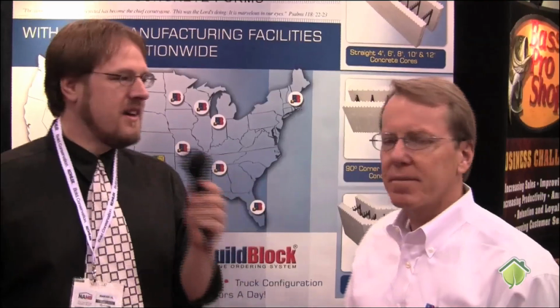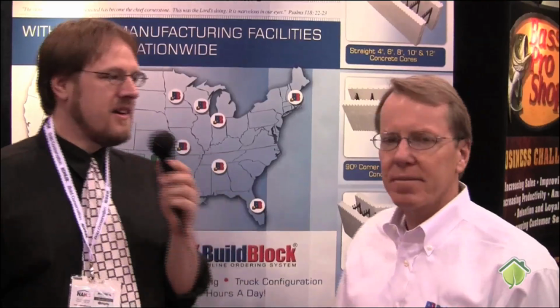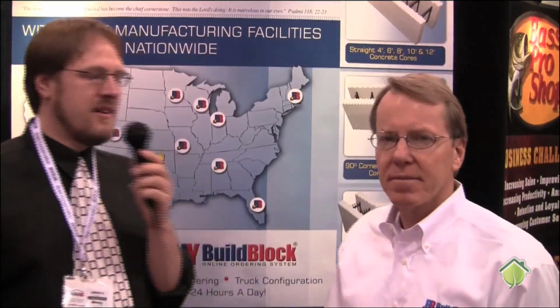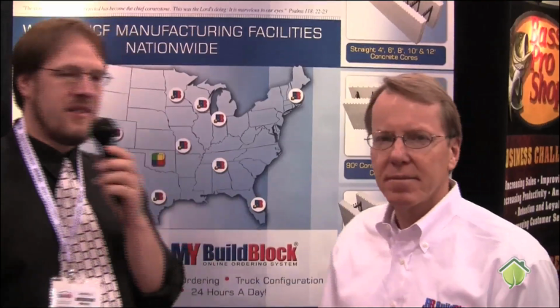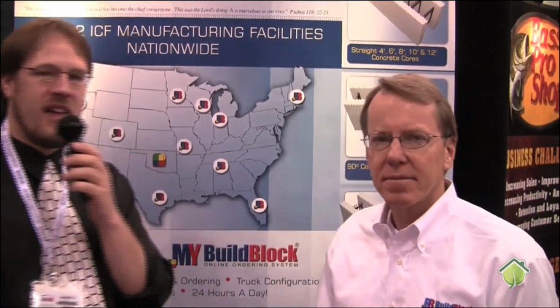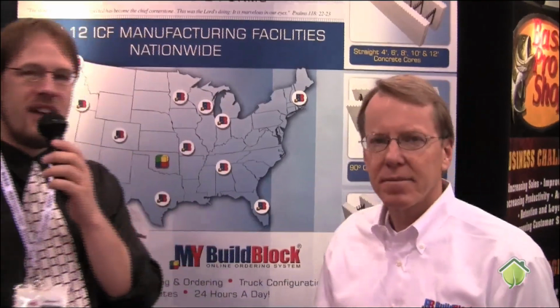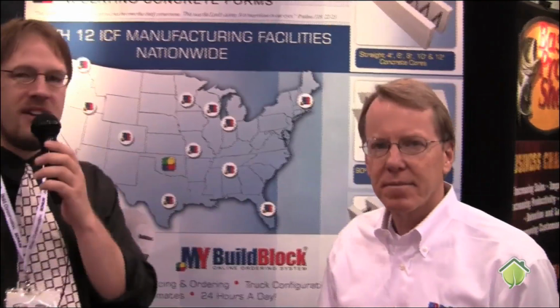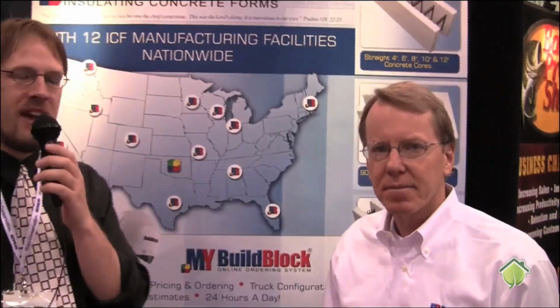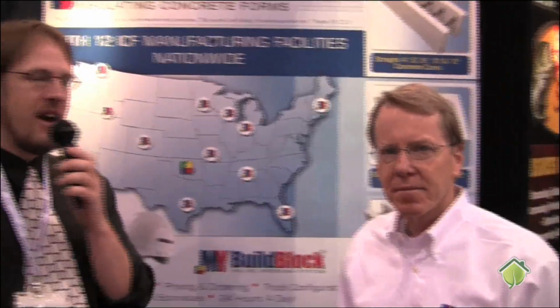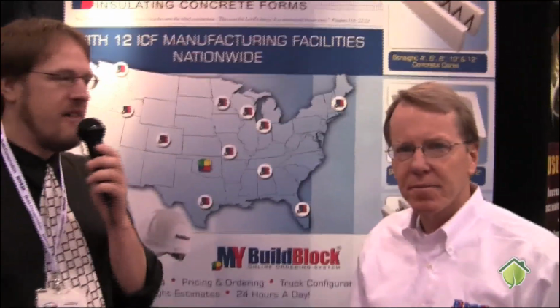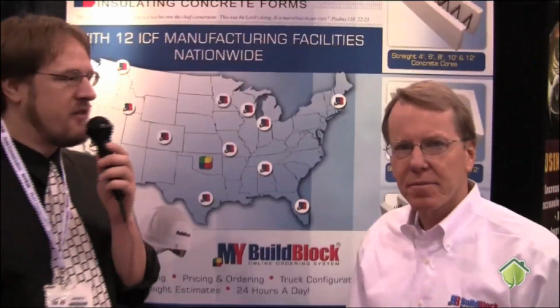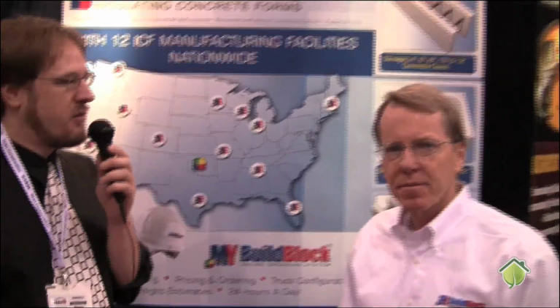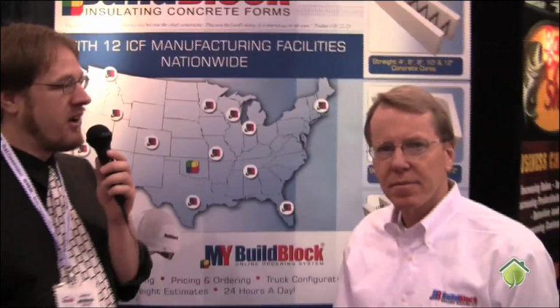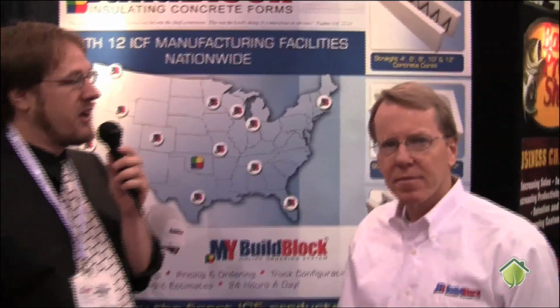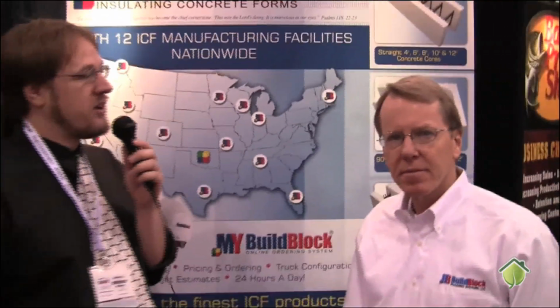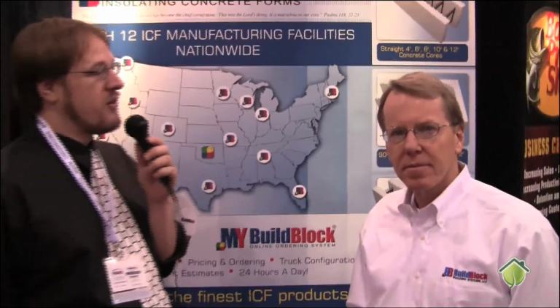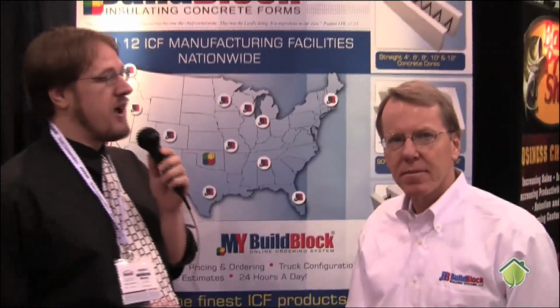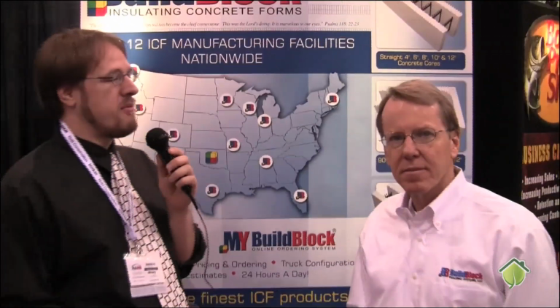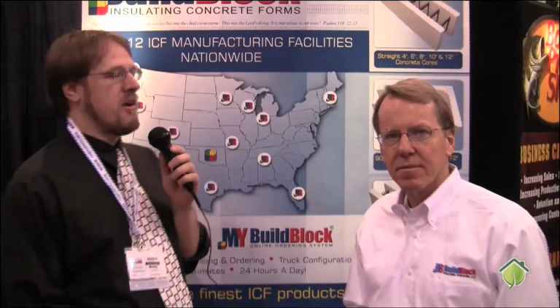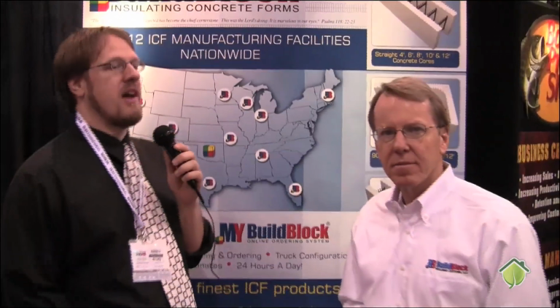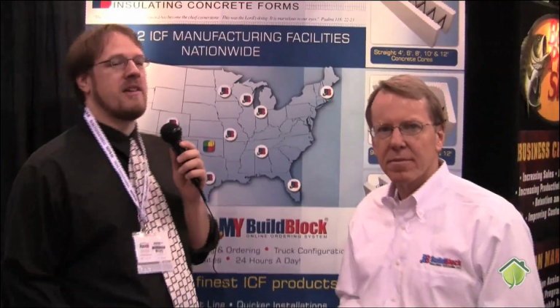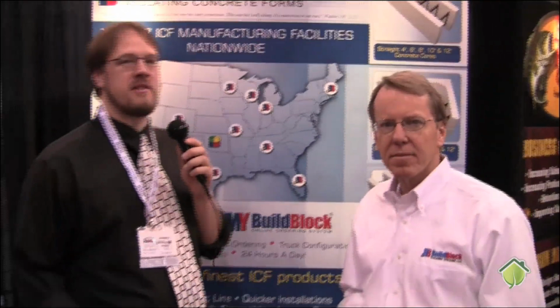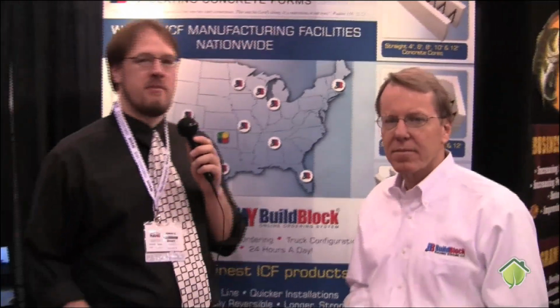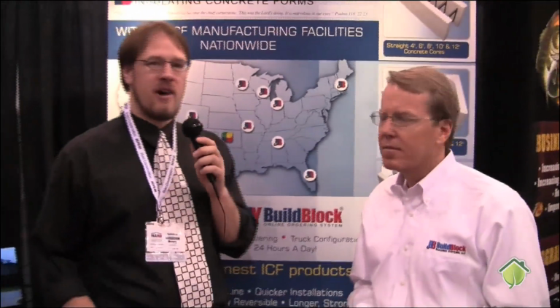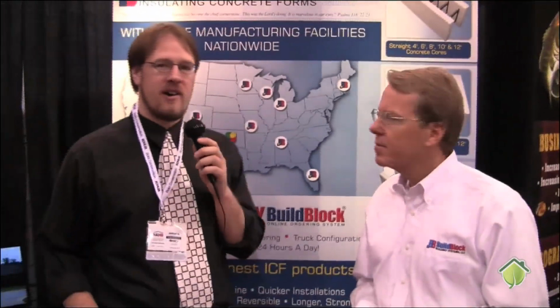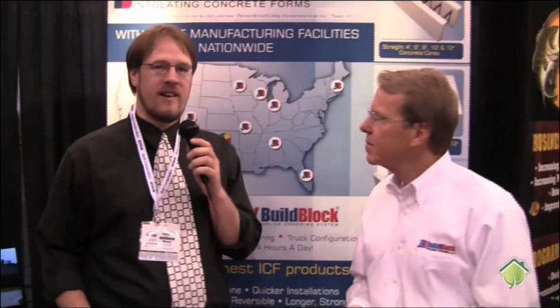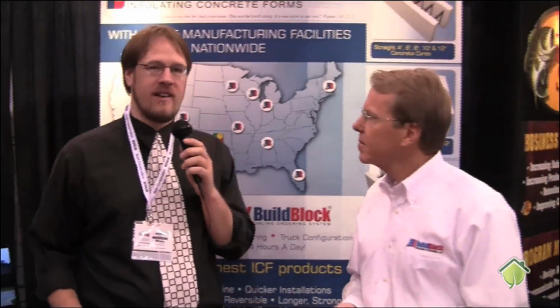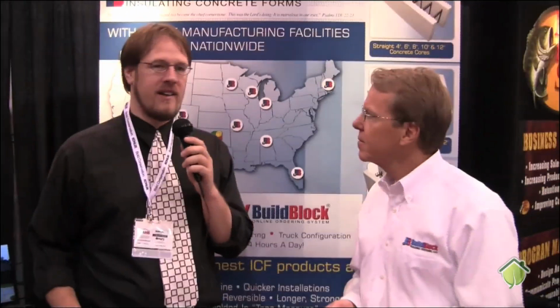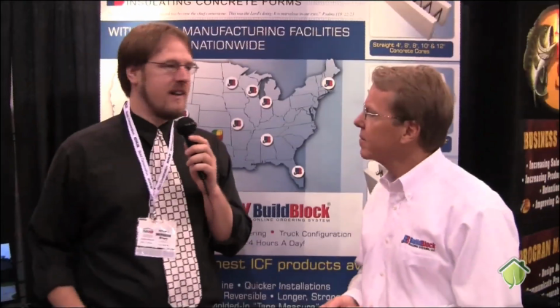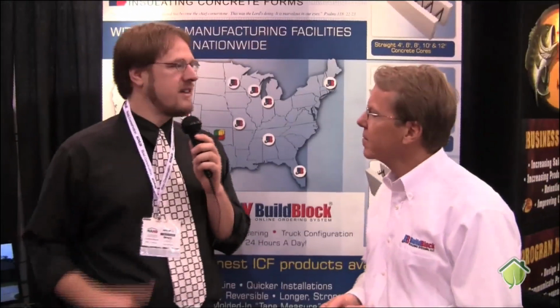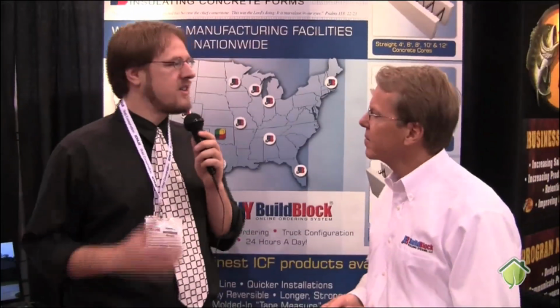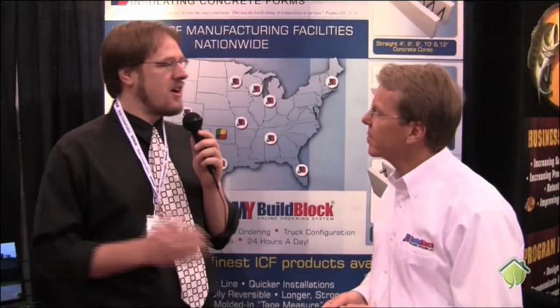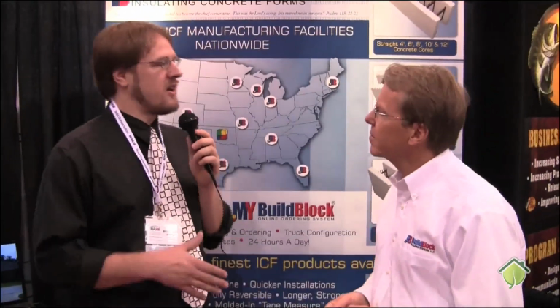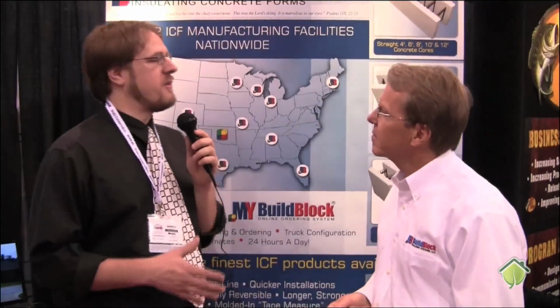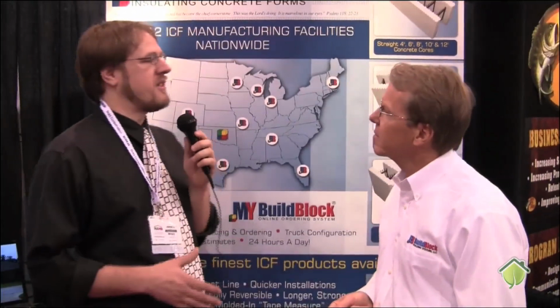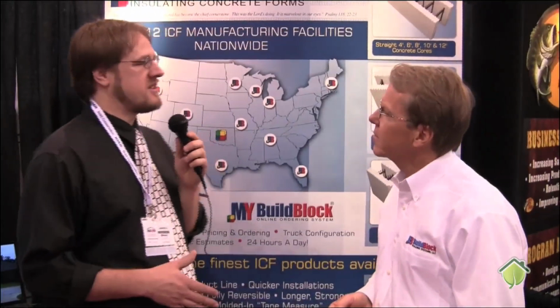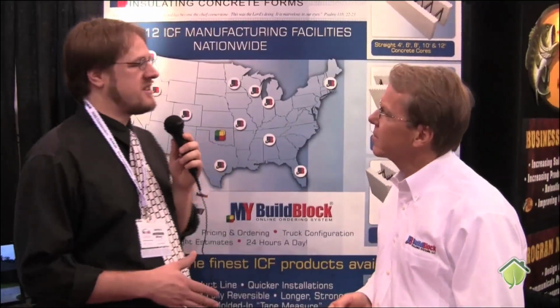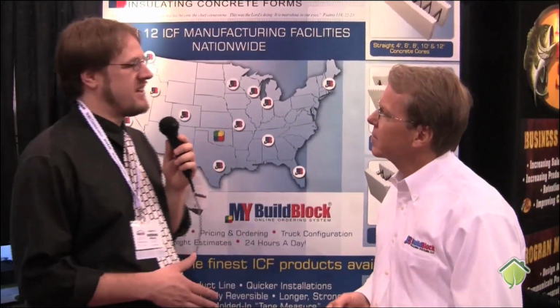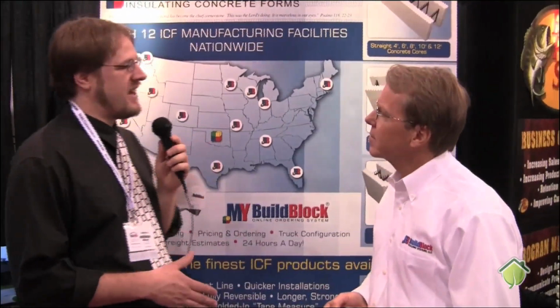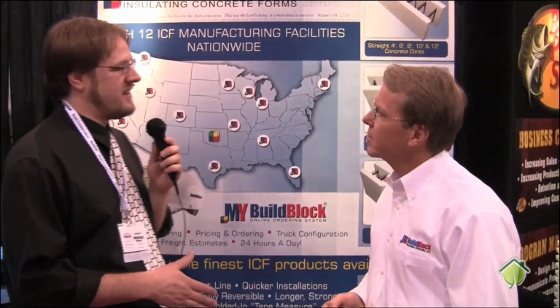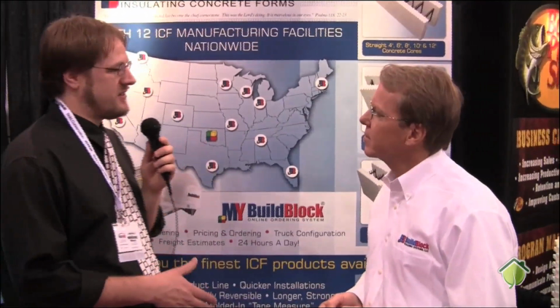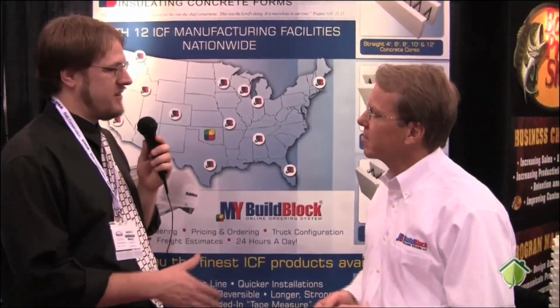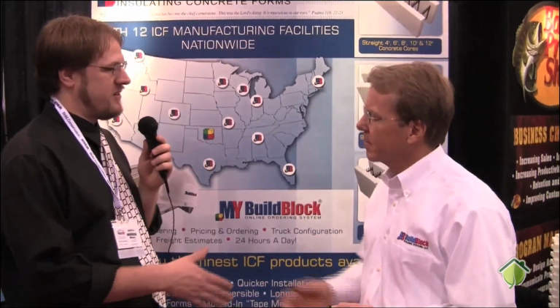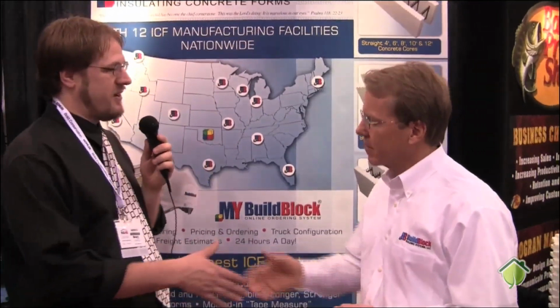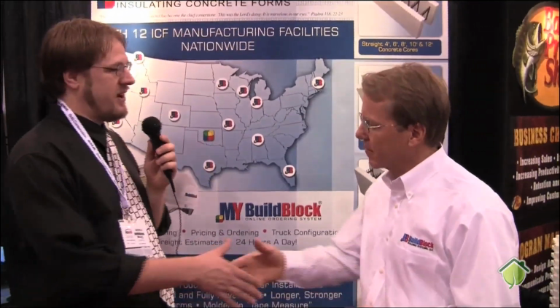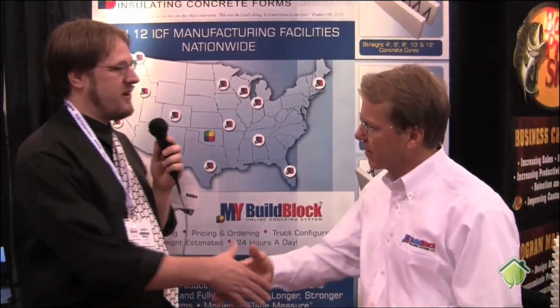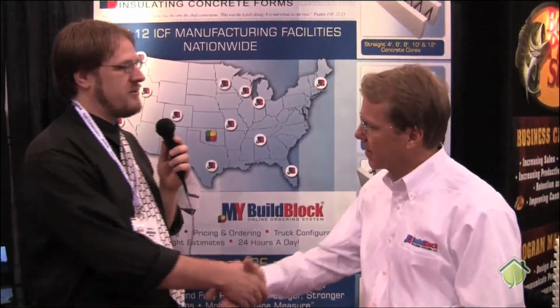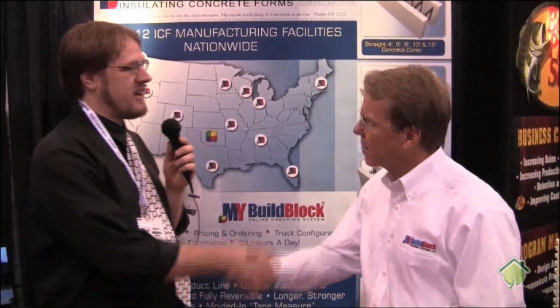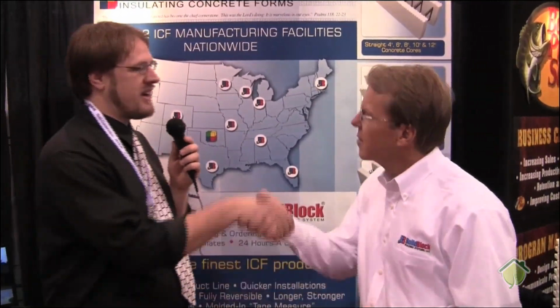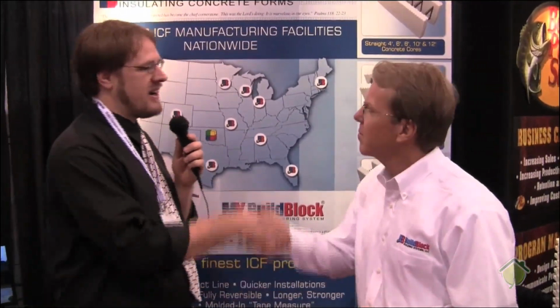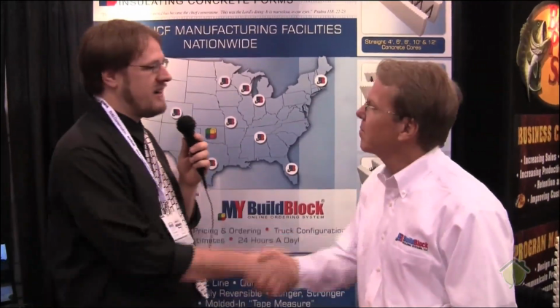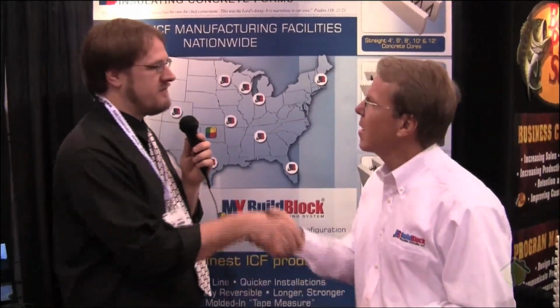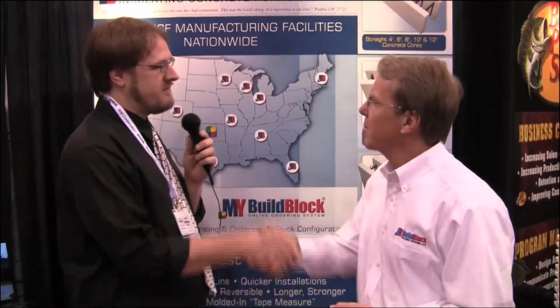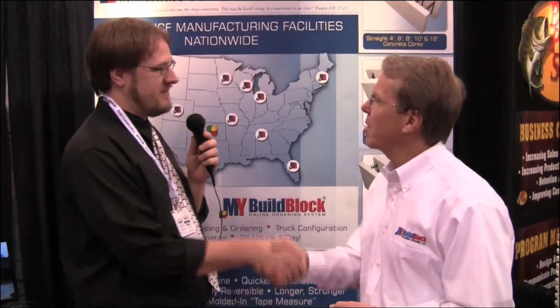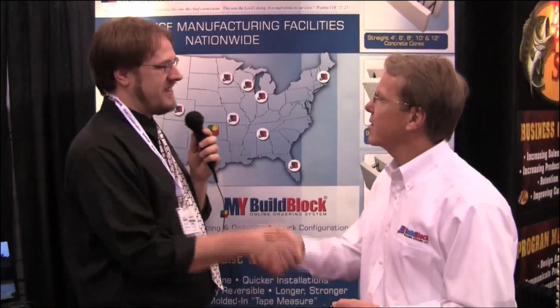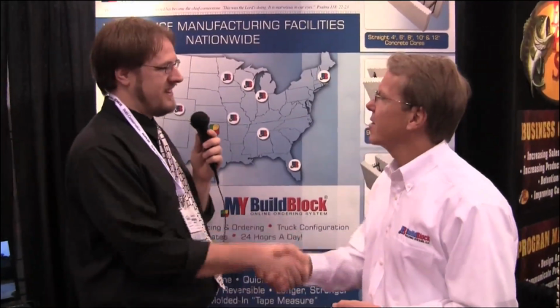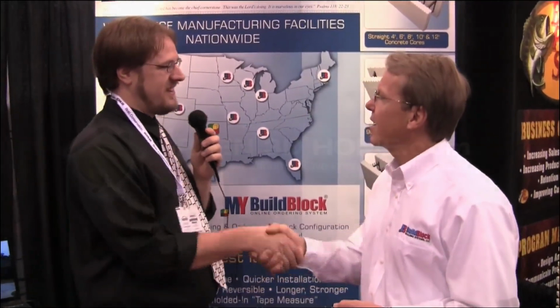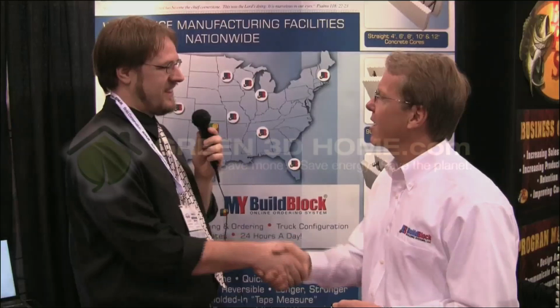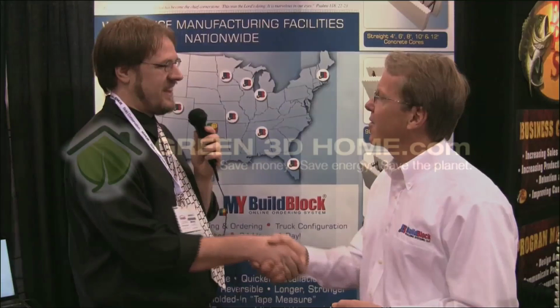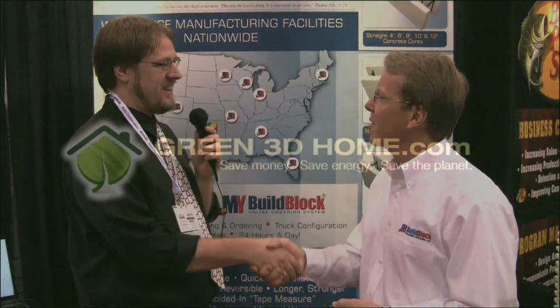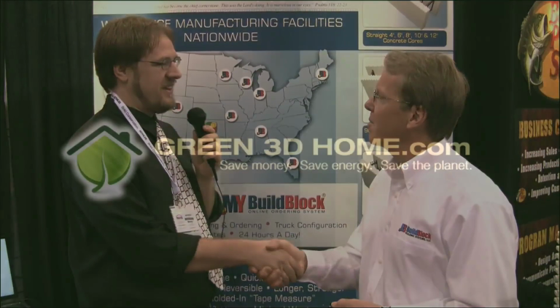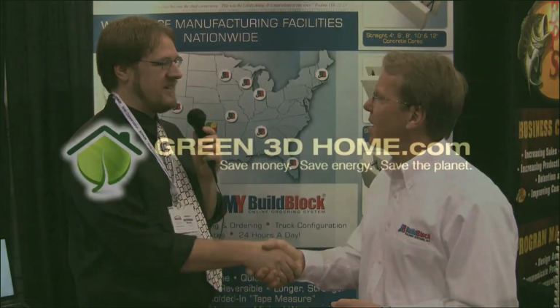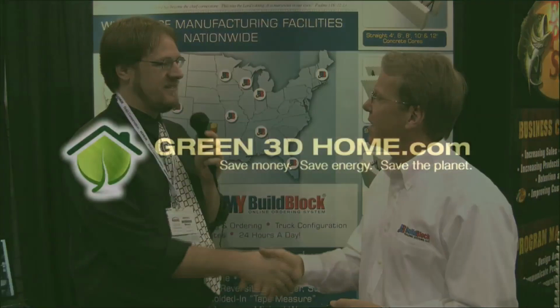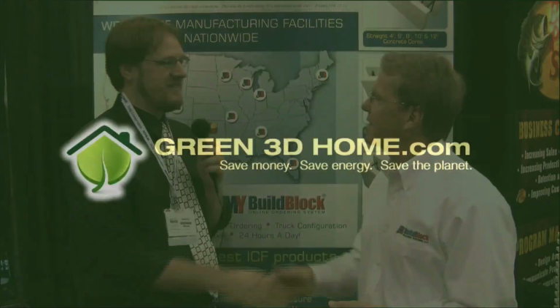Well, thank you for bringing a great product to market and talking with us today at Green3Home.com. My pleasure, thank you very much.